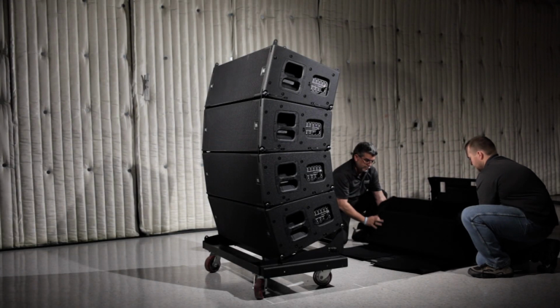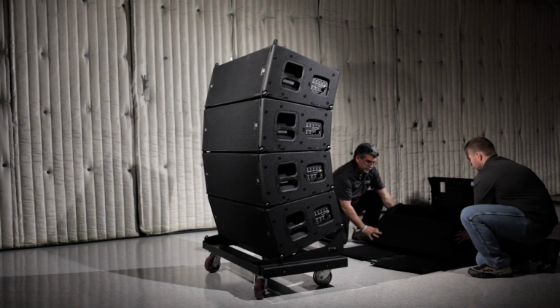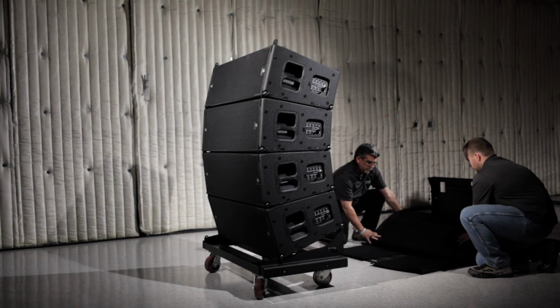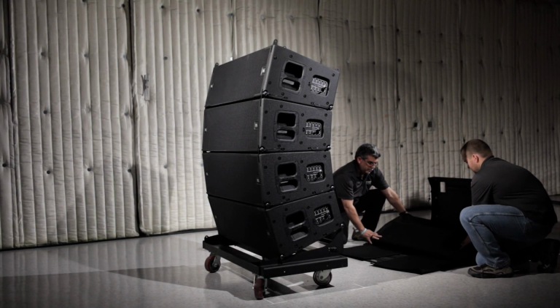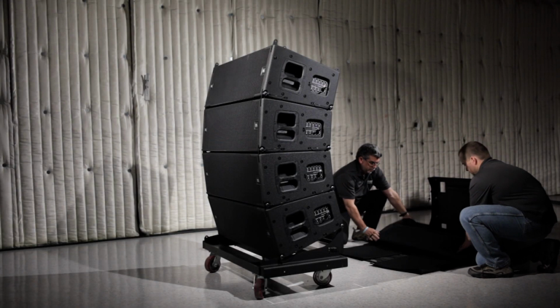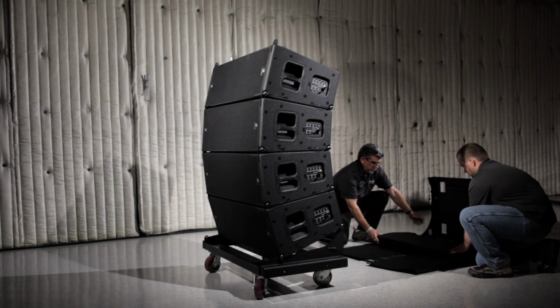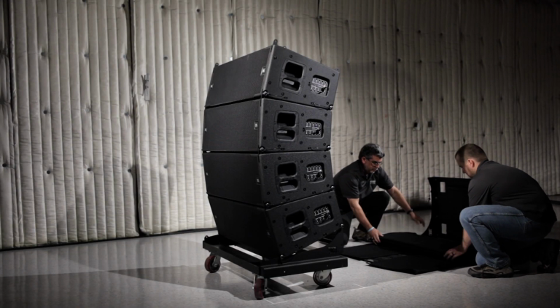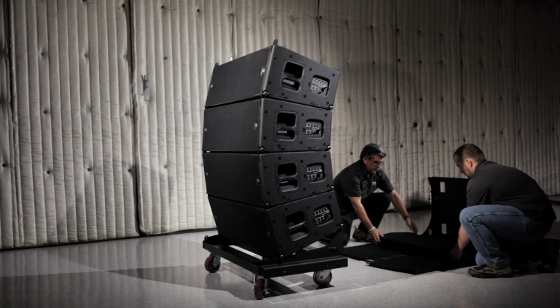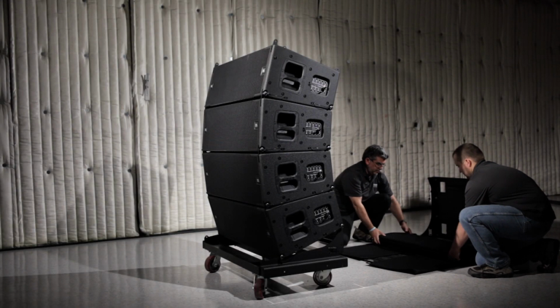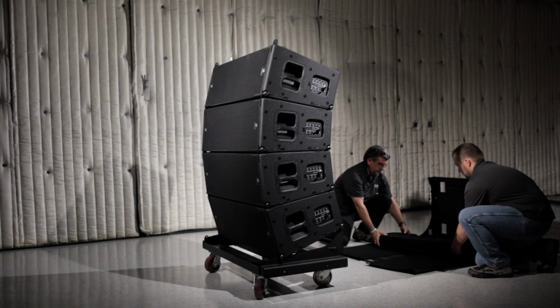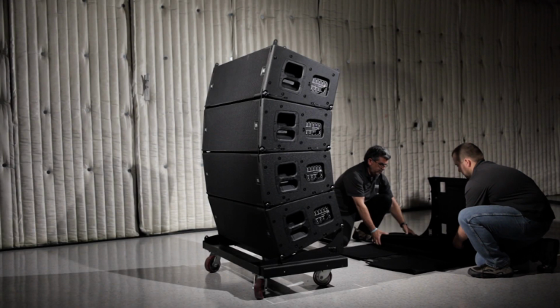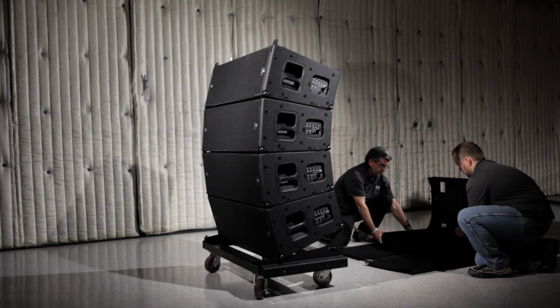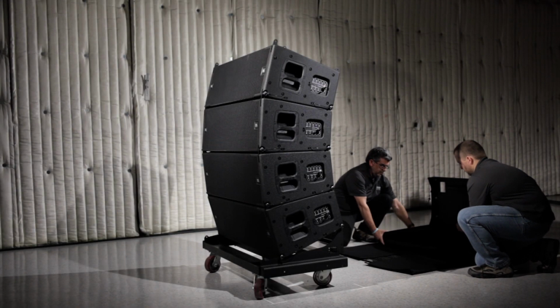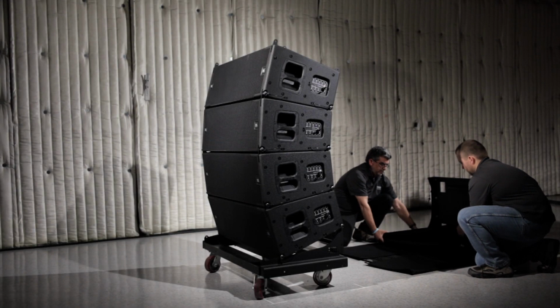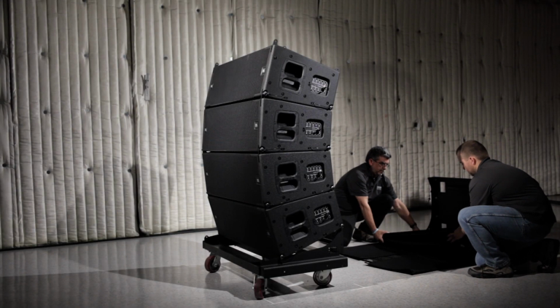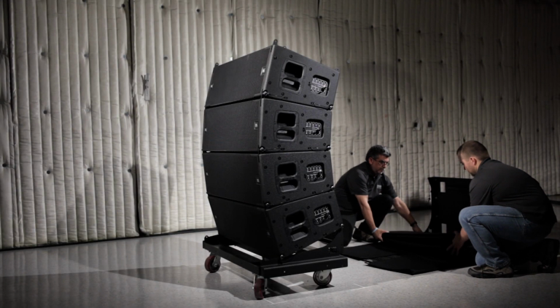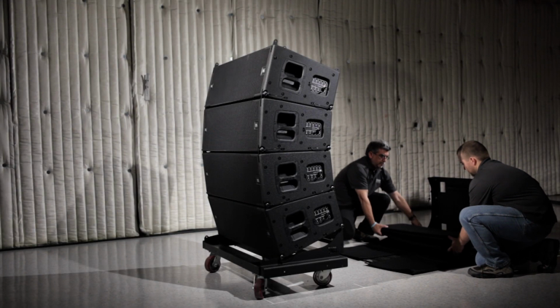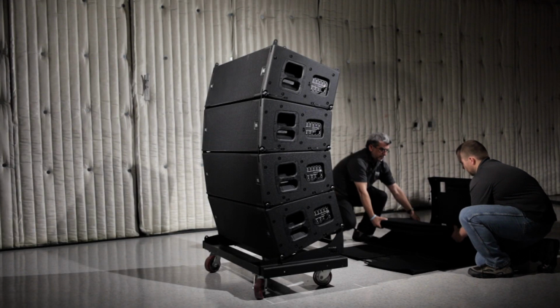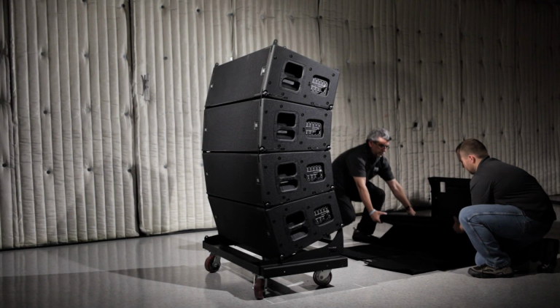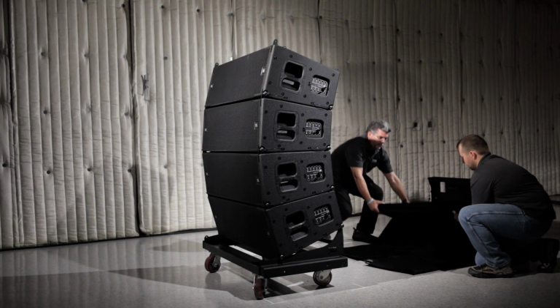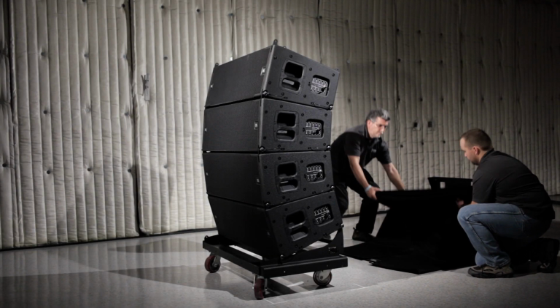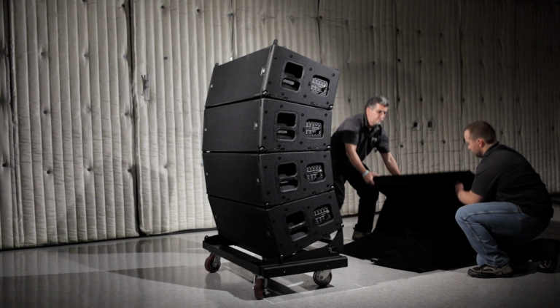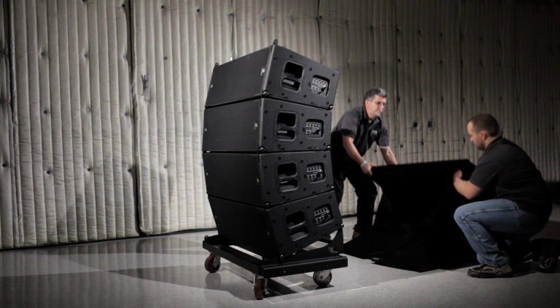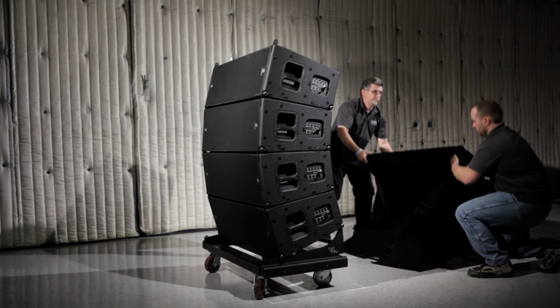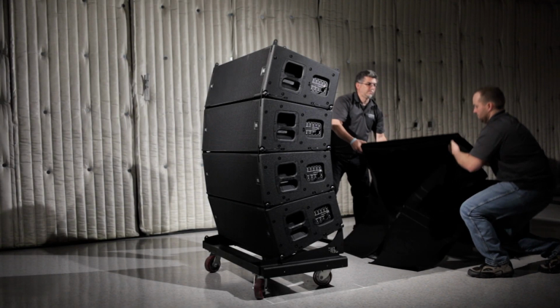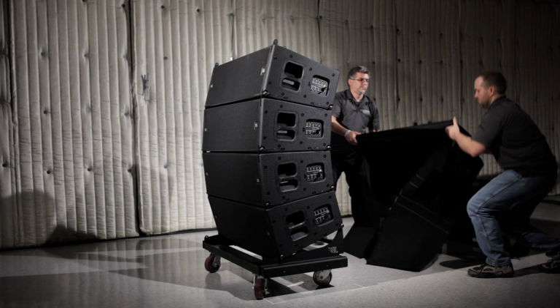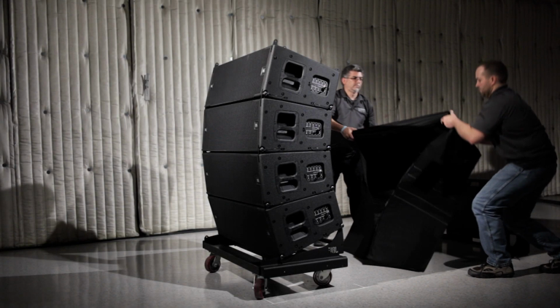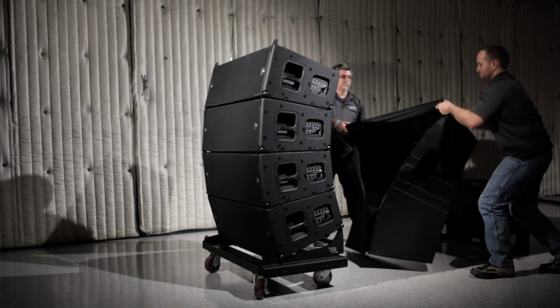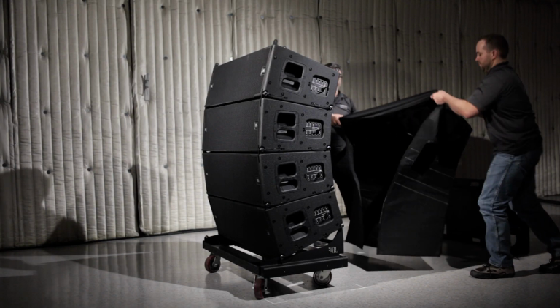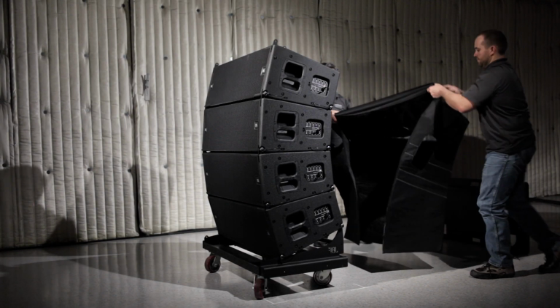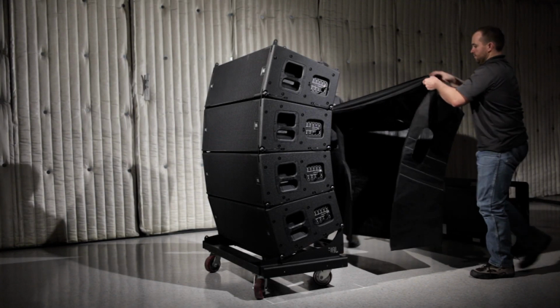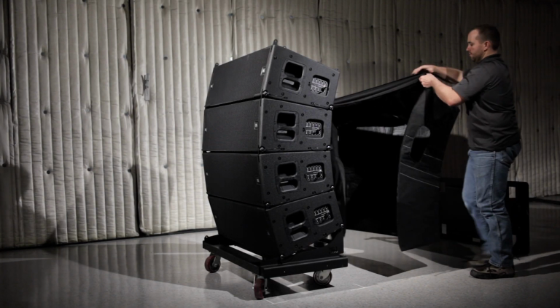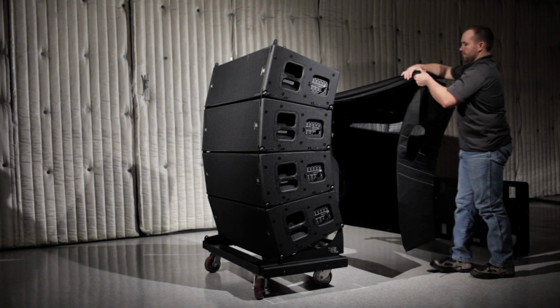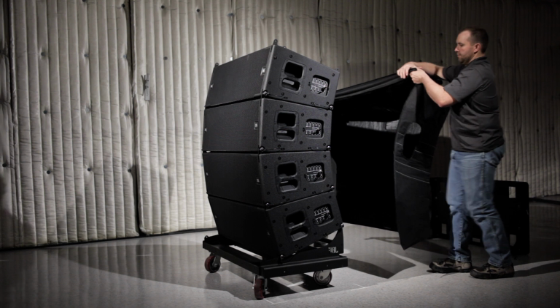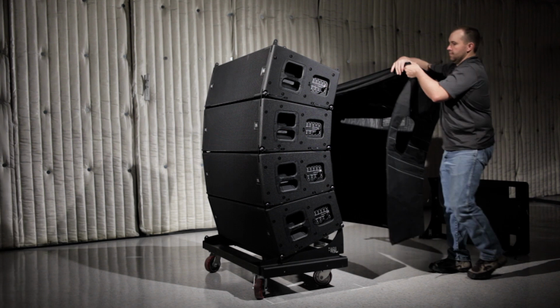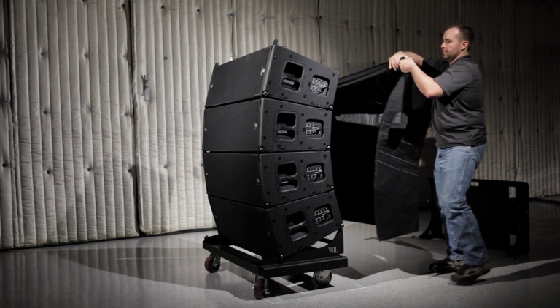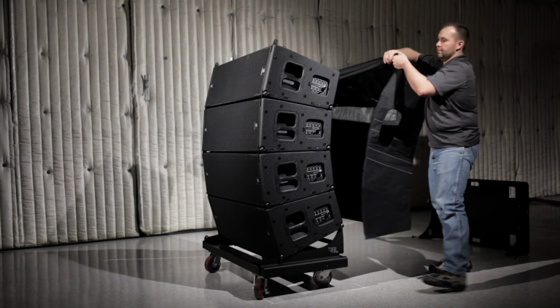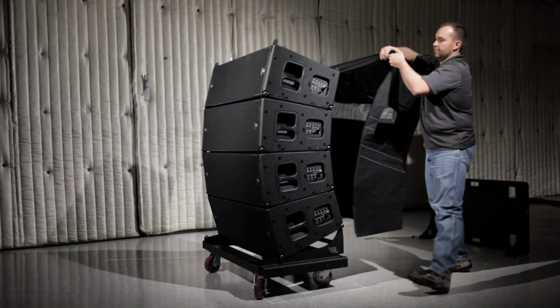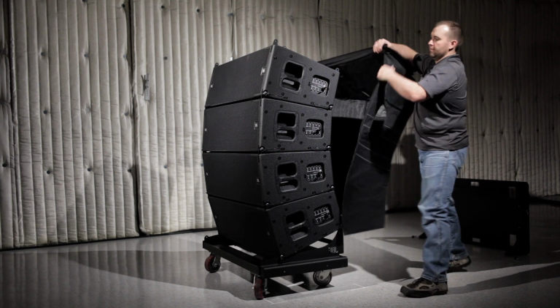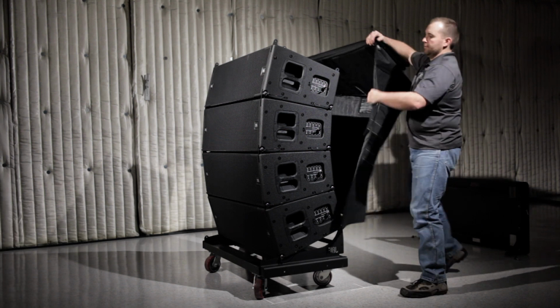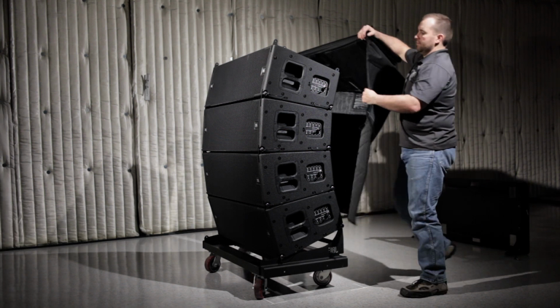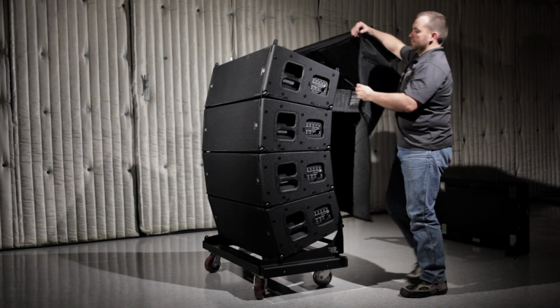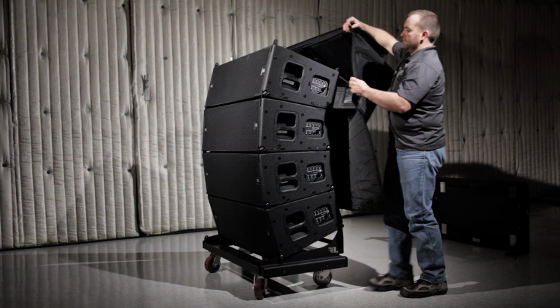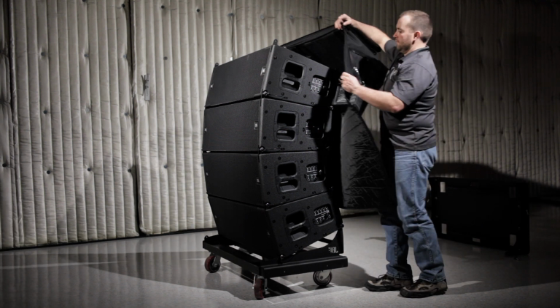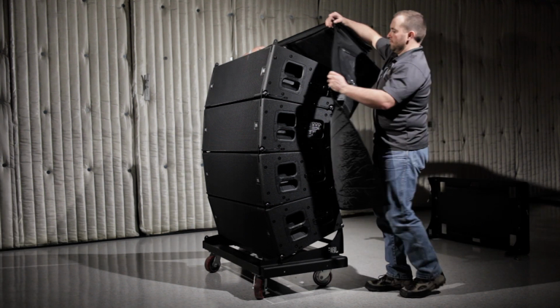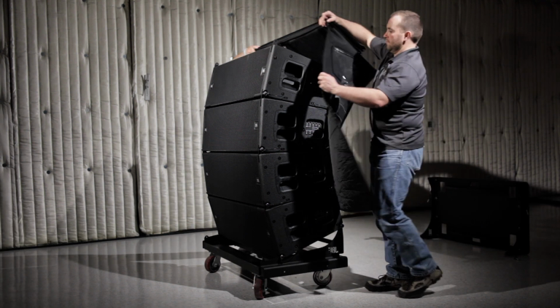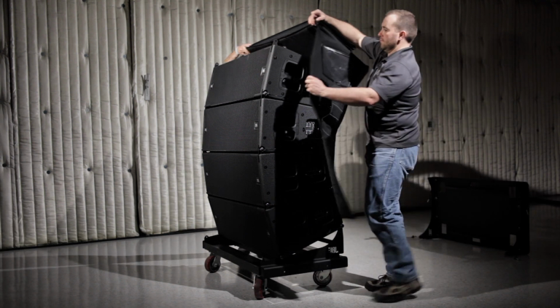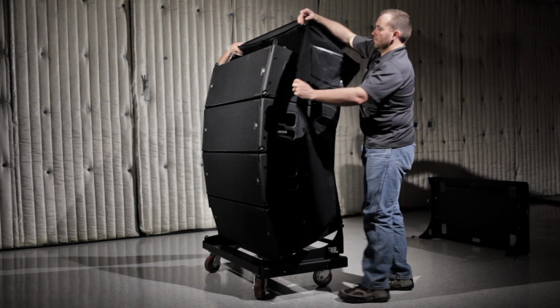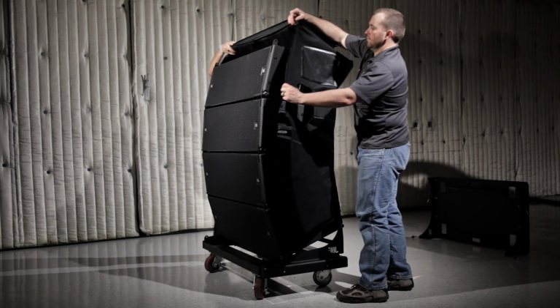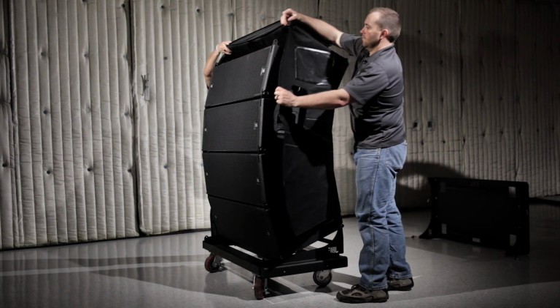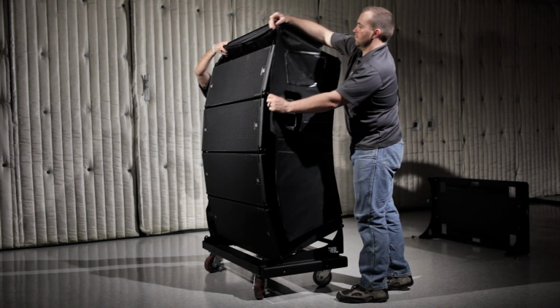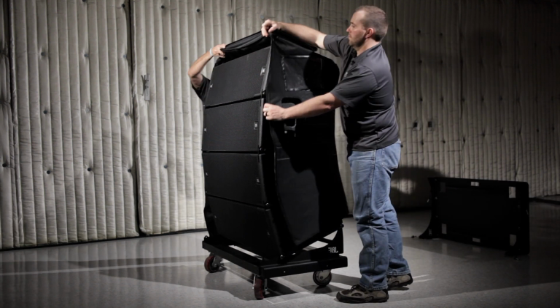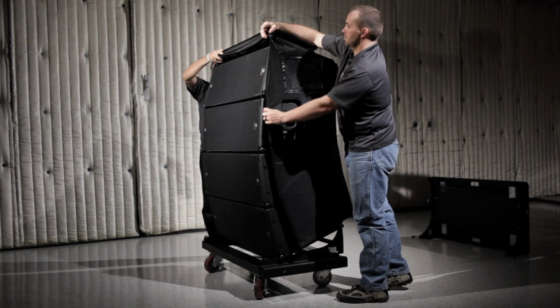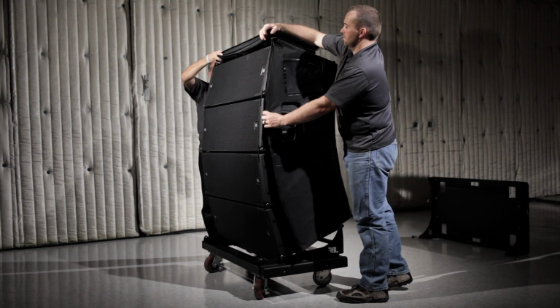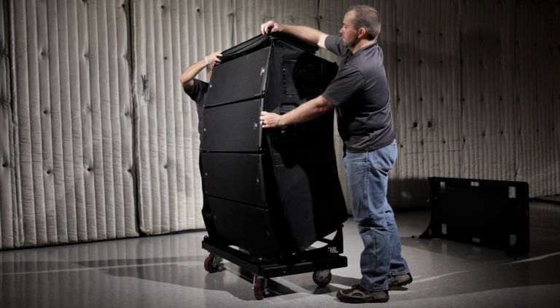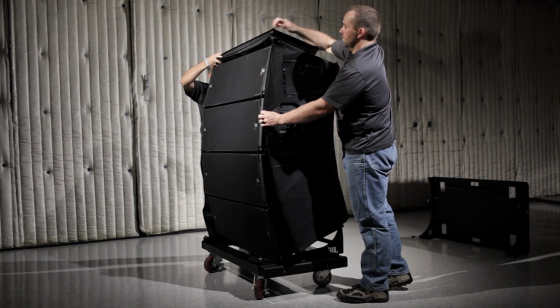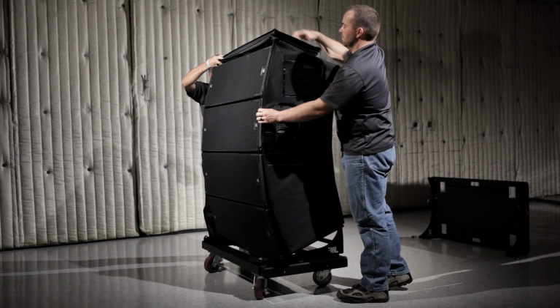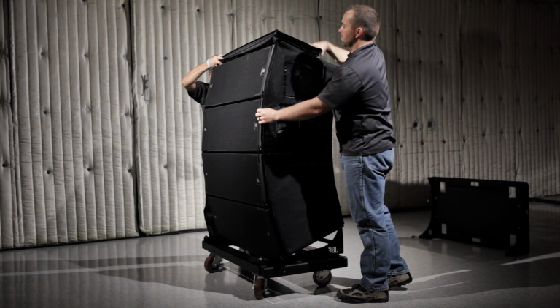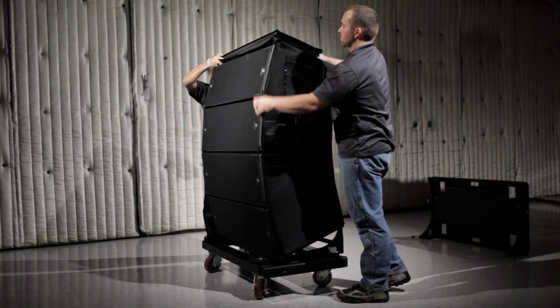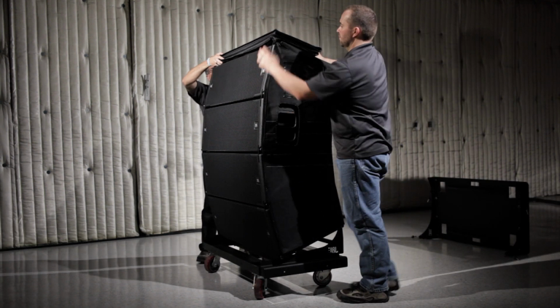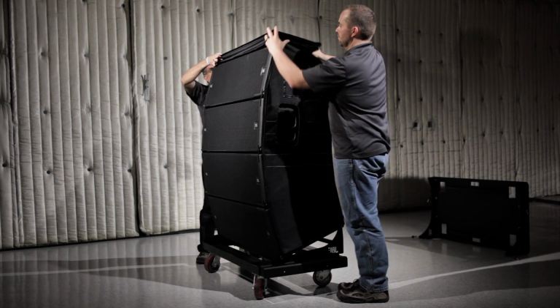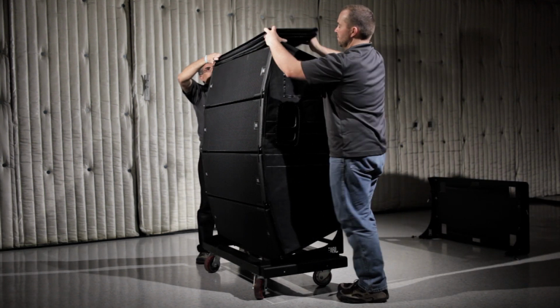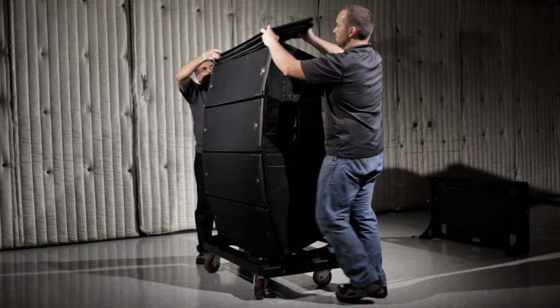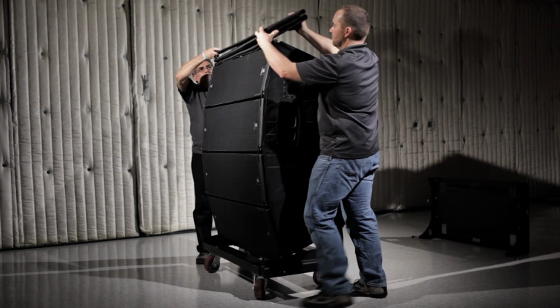To complete the de-rigging process, place the array cover on top of each stack and use the front zippers to secure them.